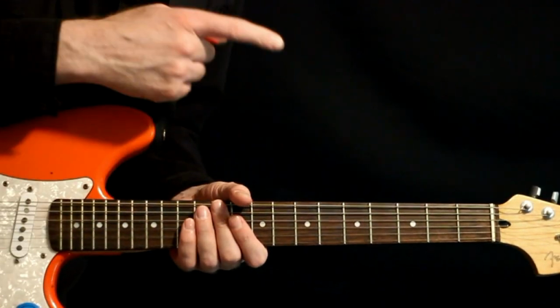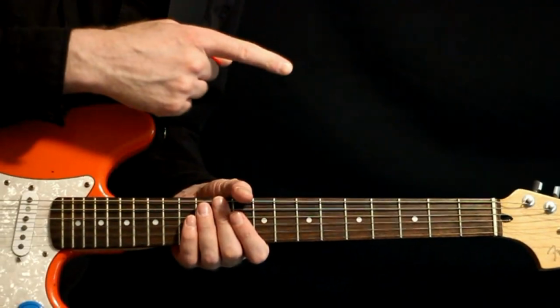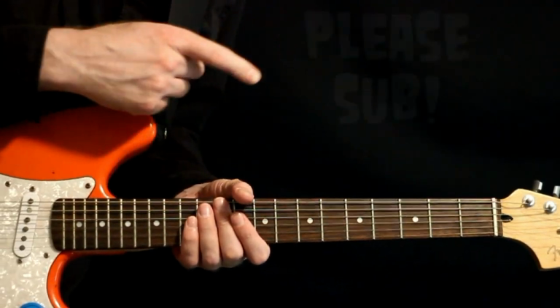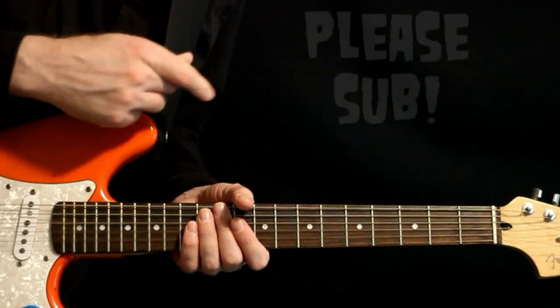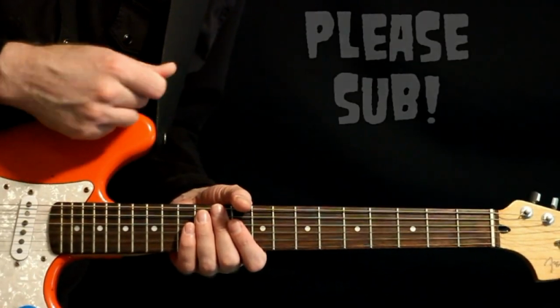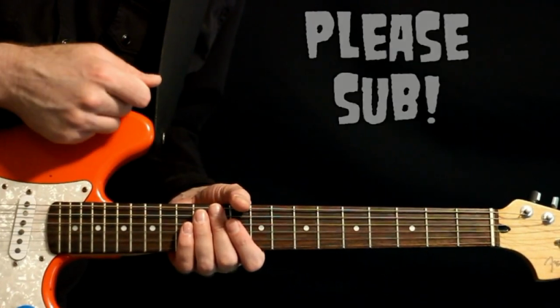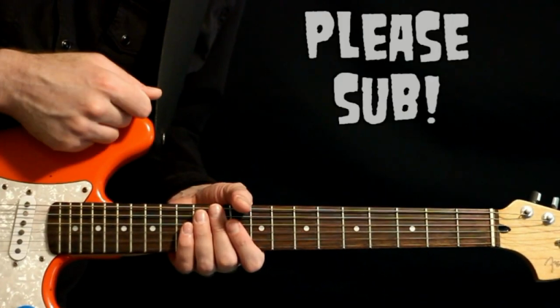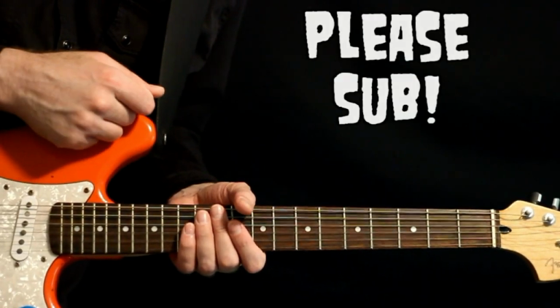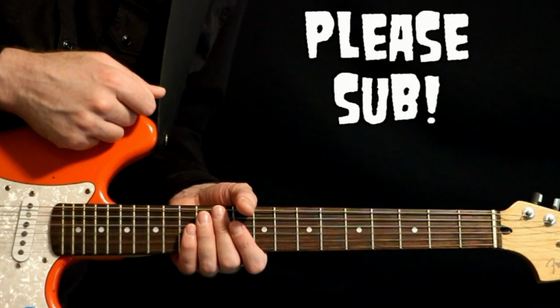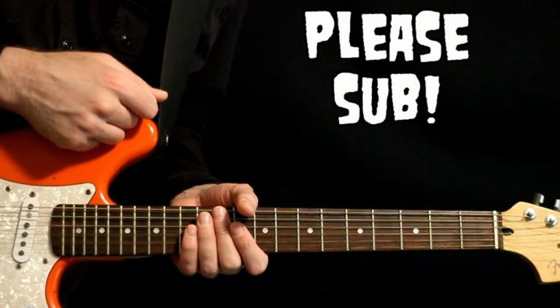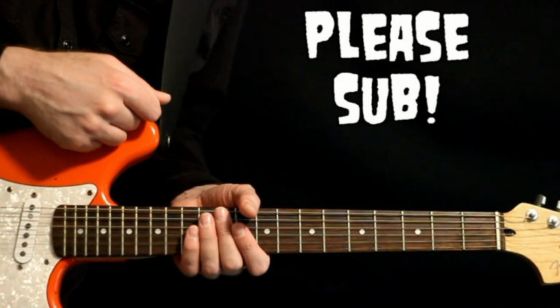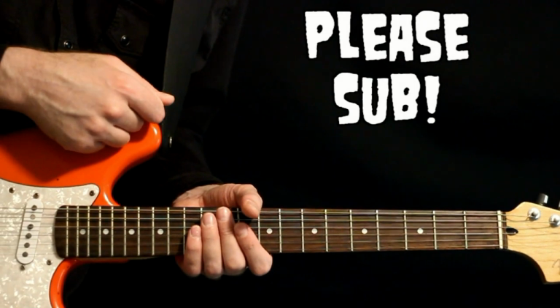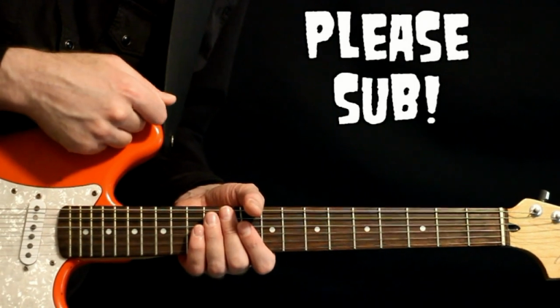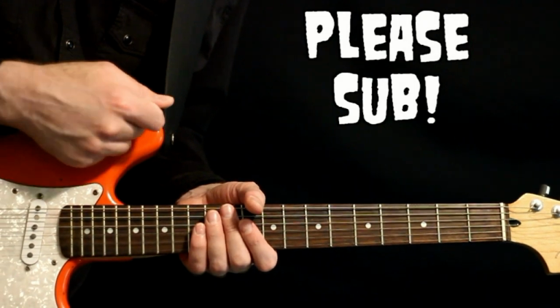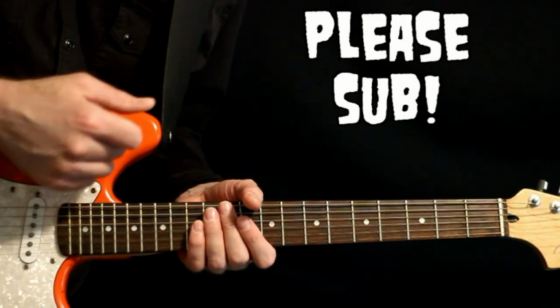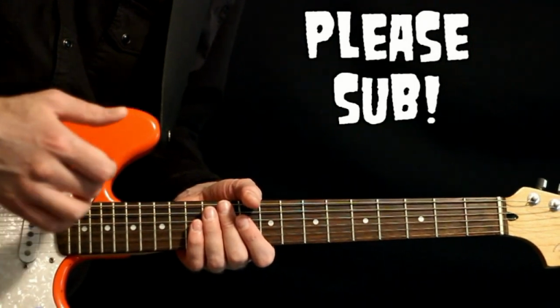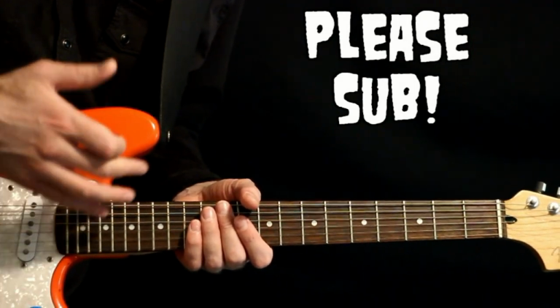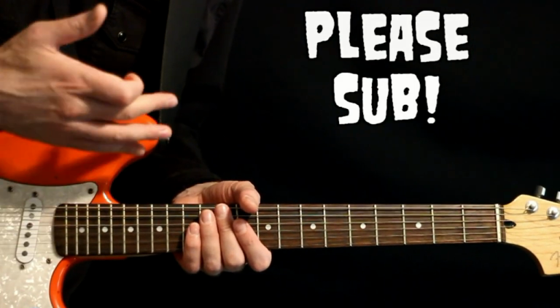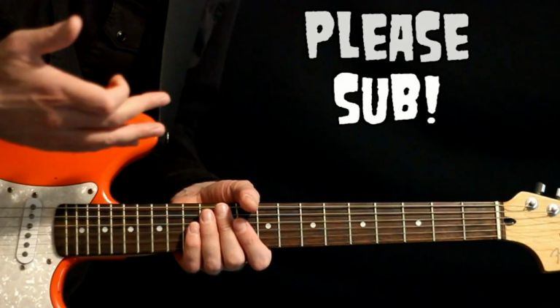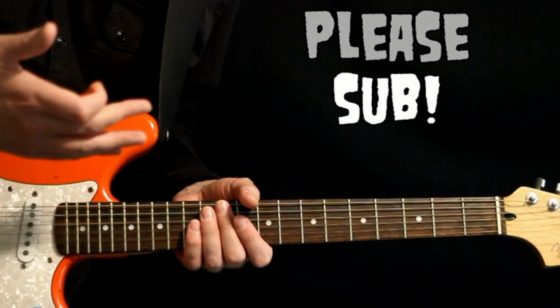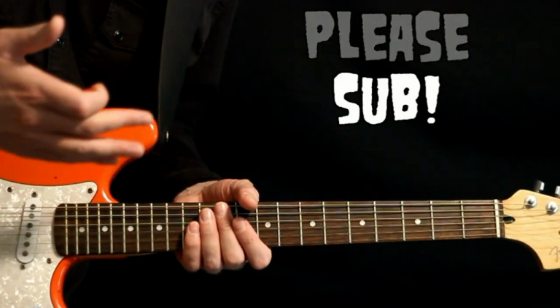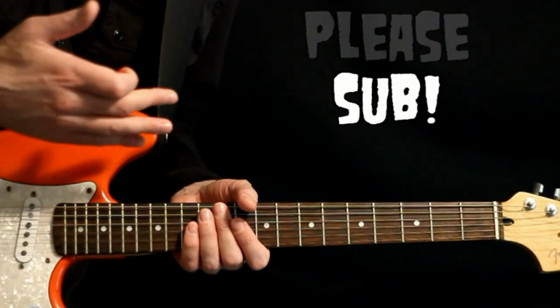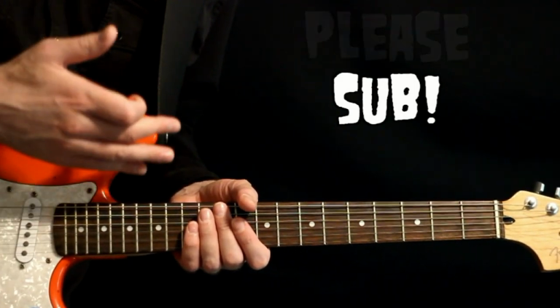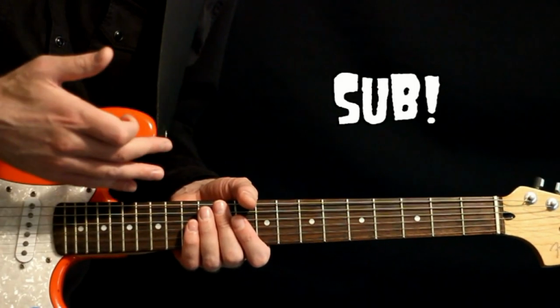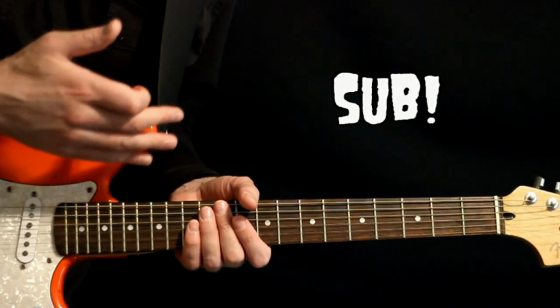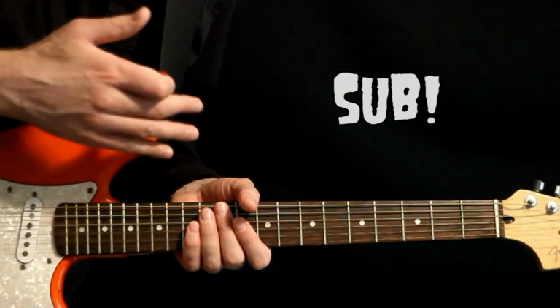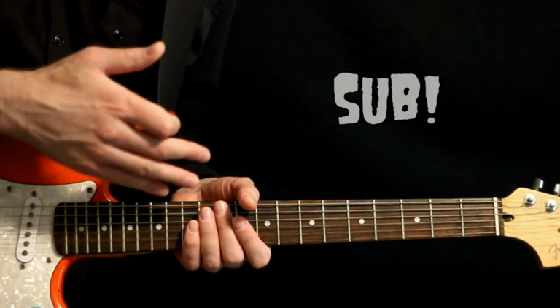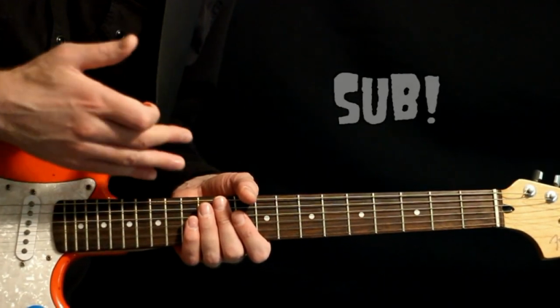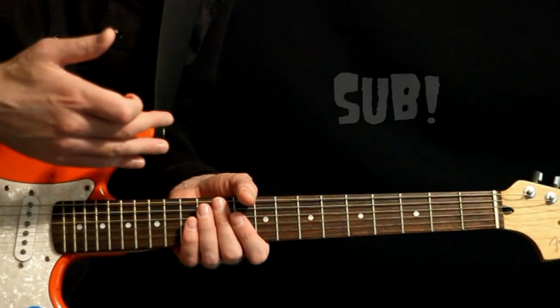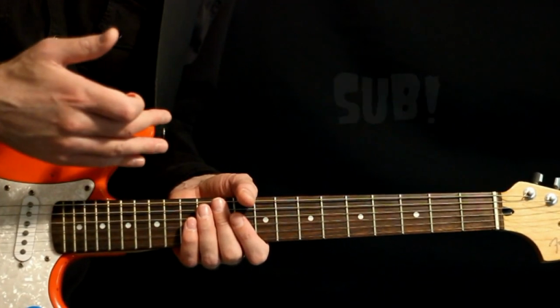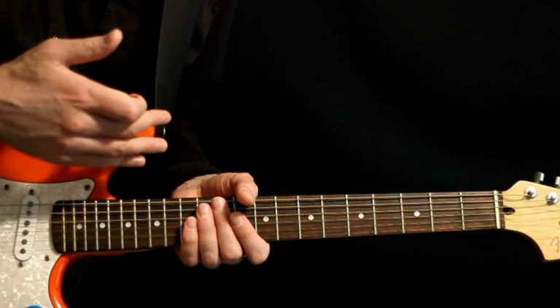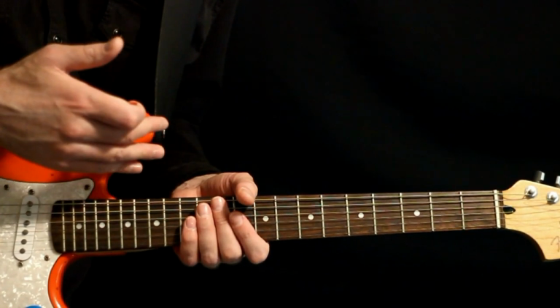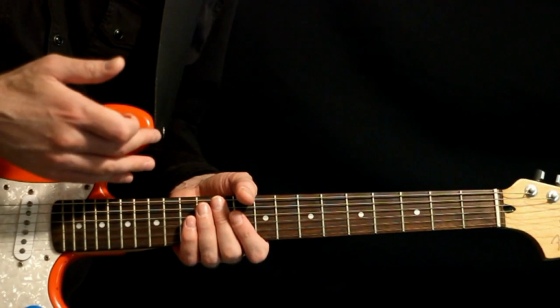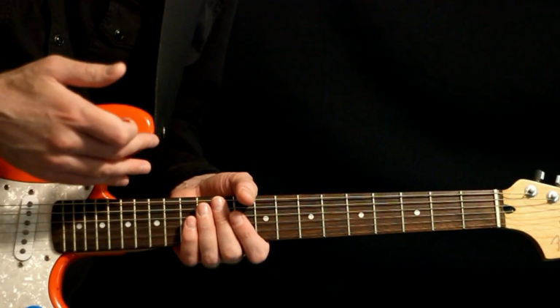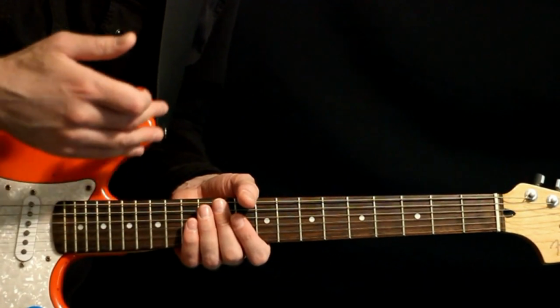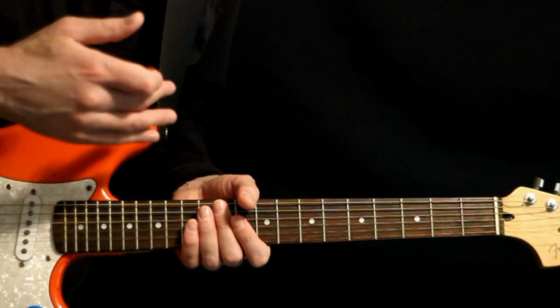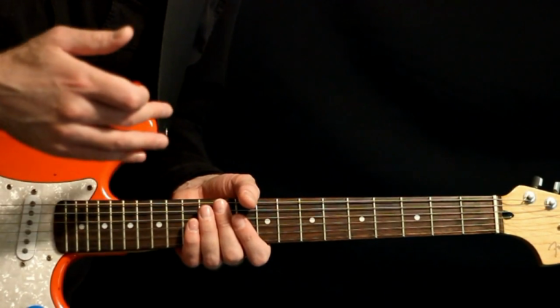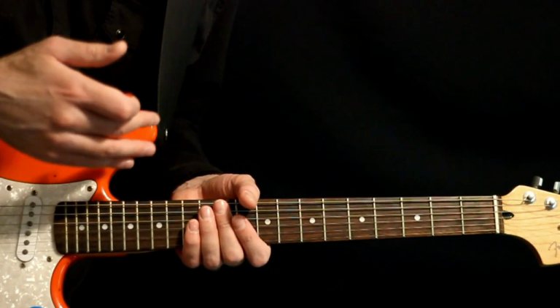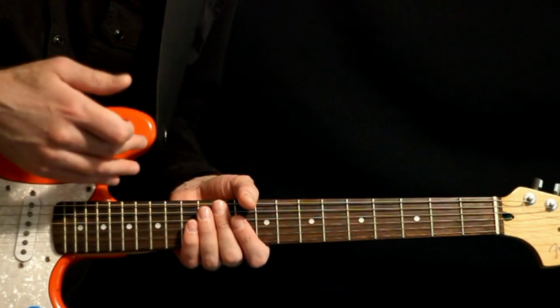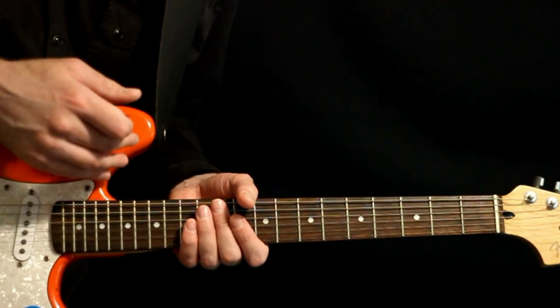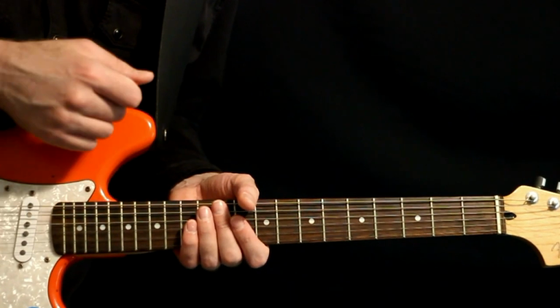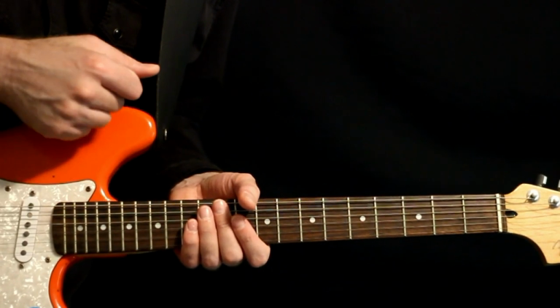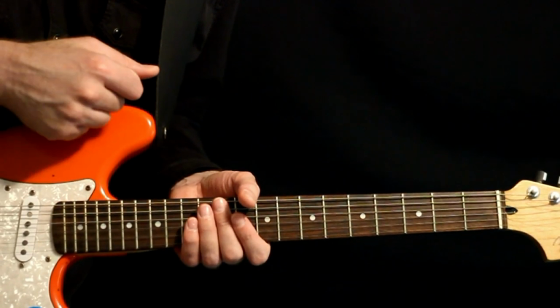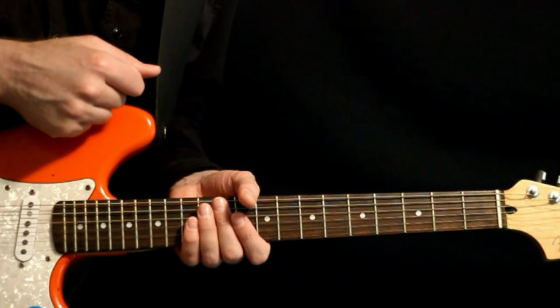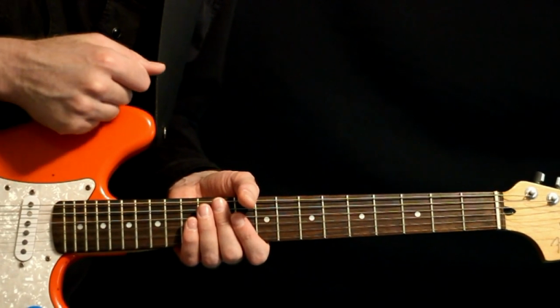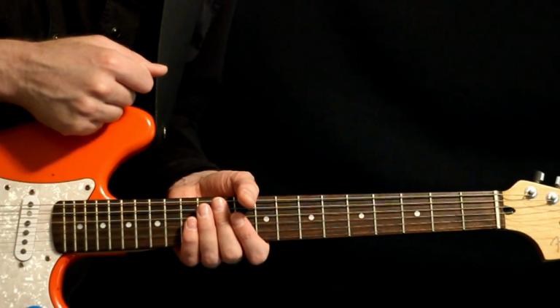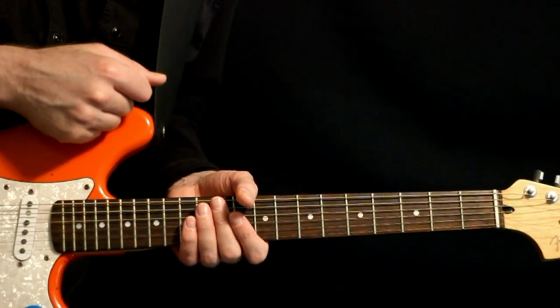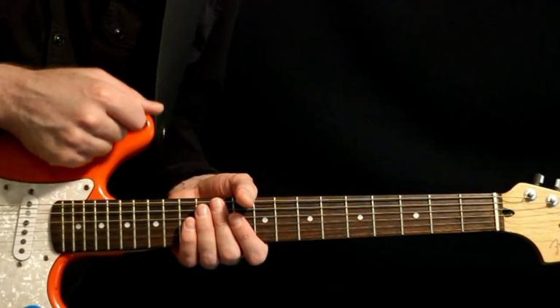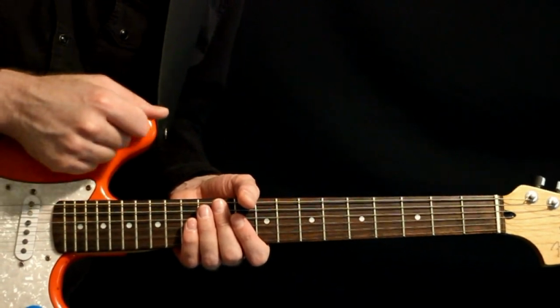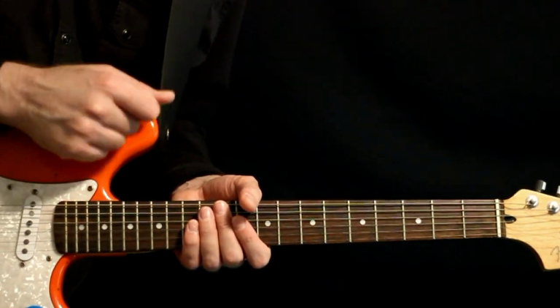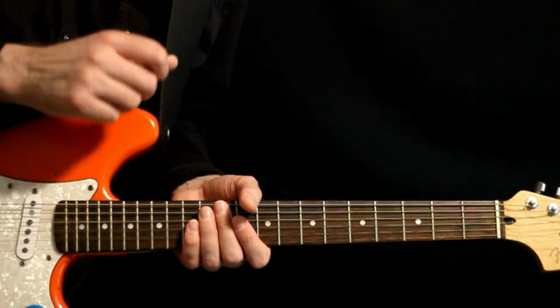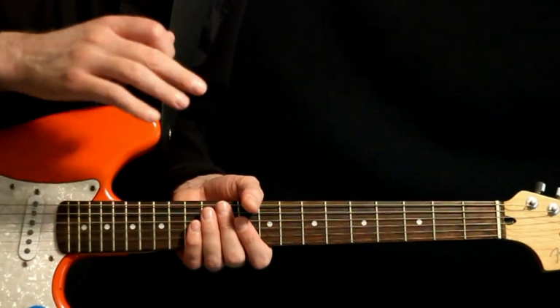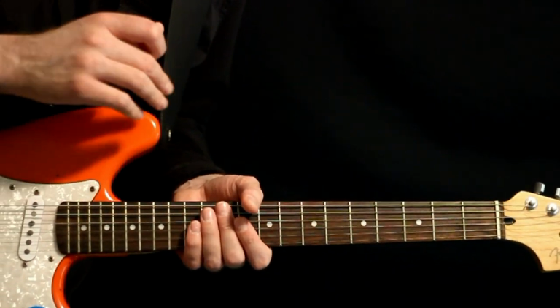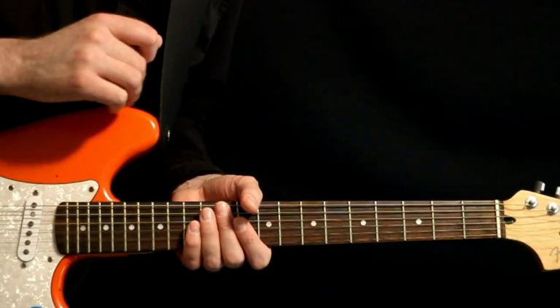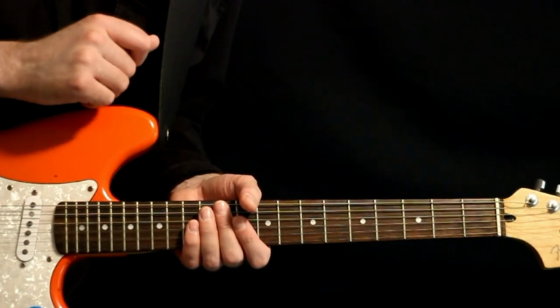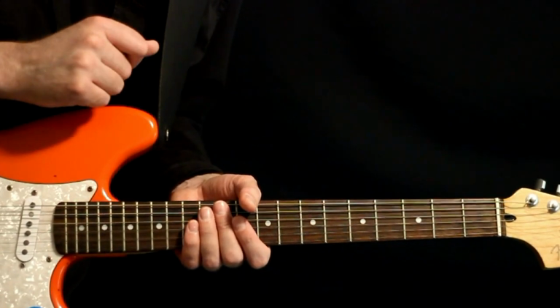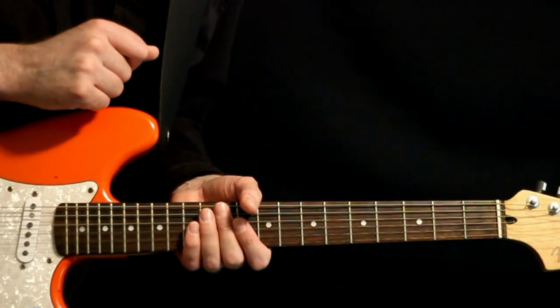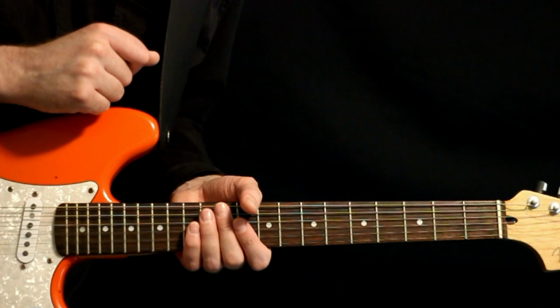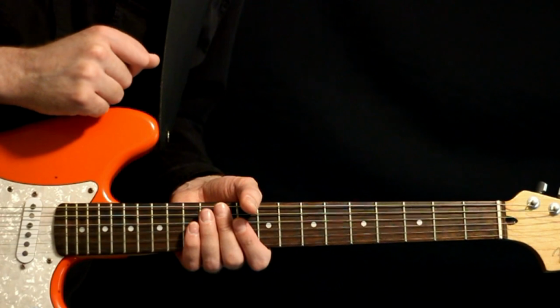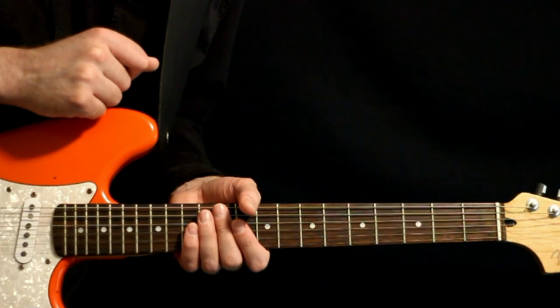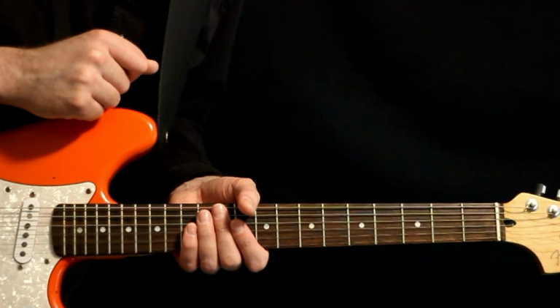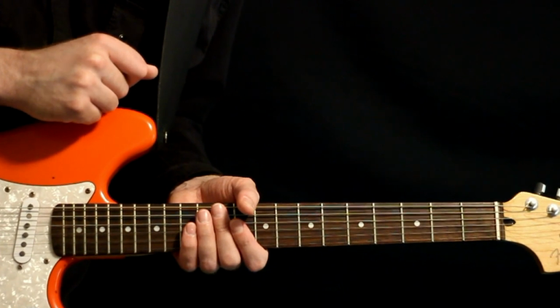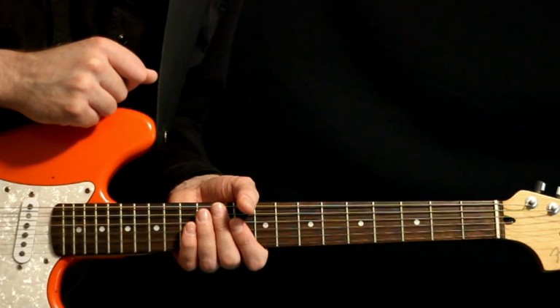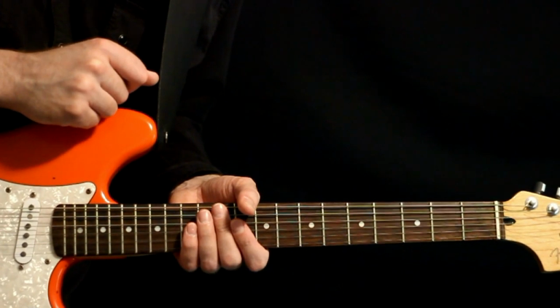Please hit that subscription button — it's the best way to let me know that you like this video and want me to do more just like it. And now let's get on into the lesson.